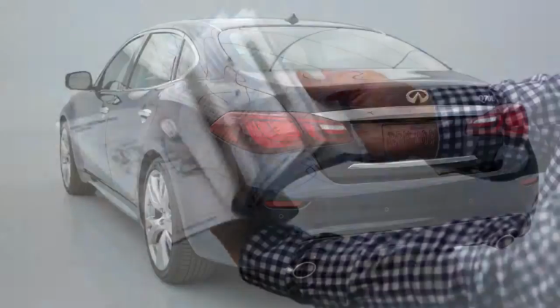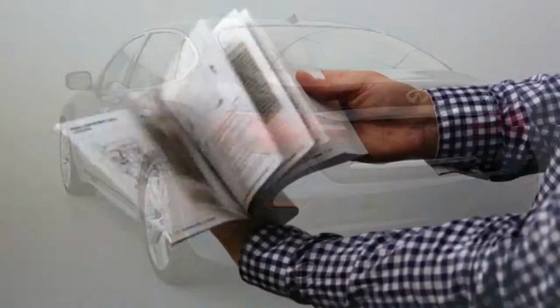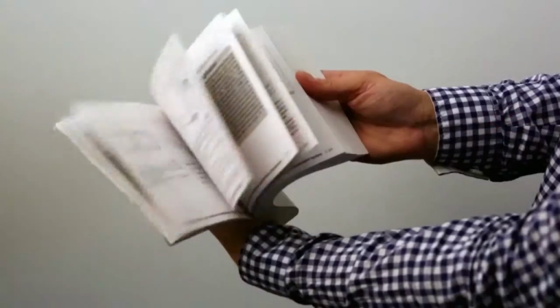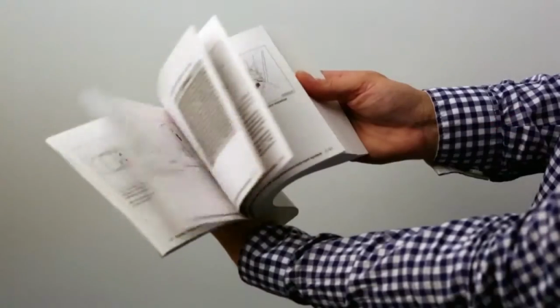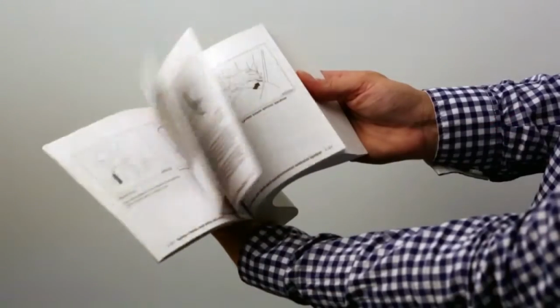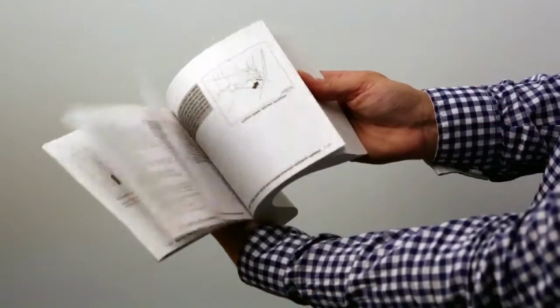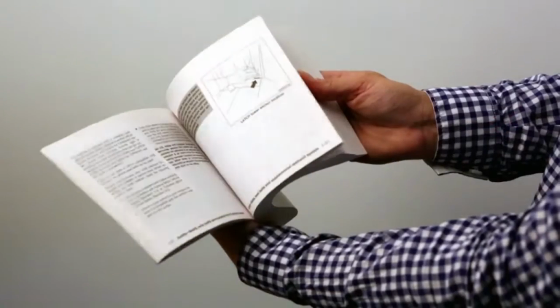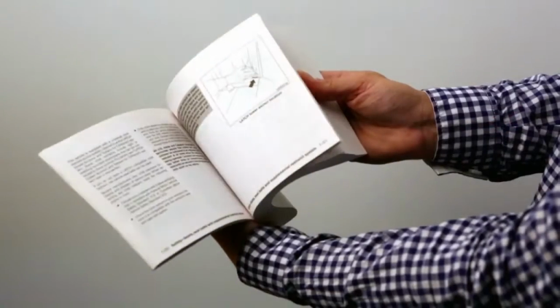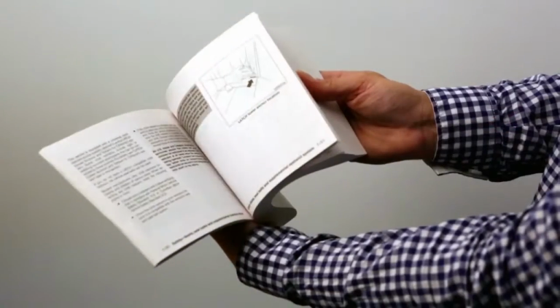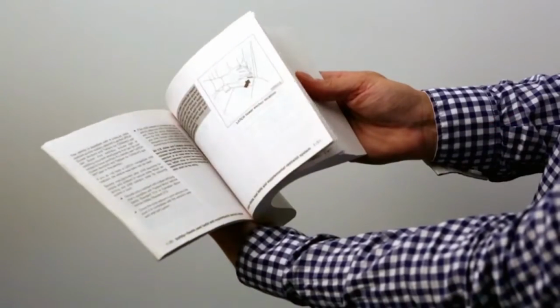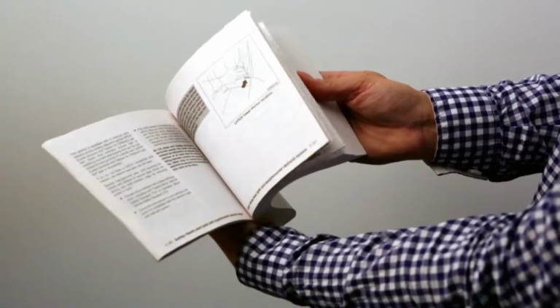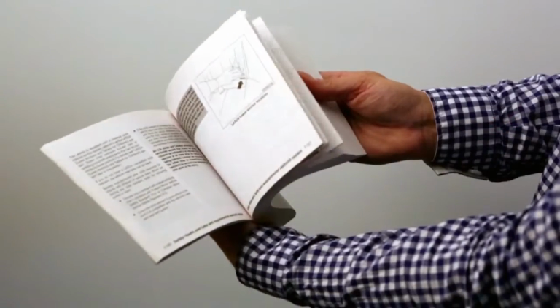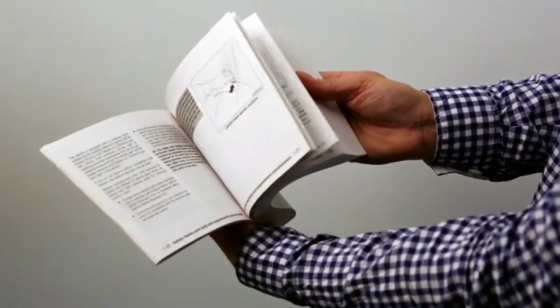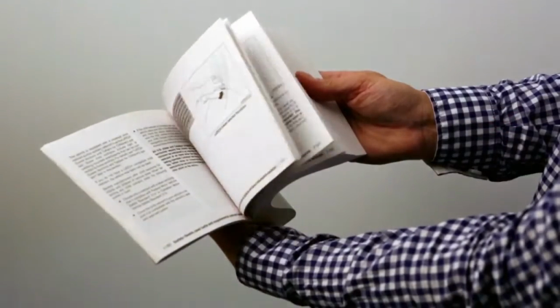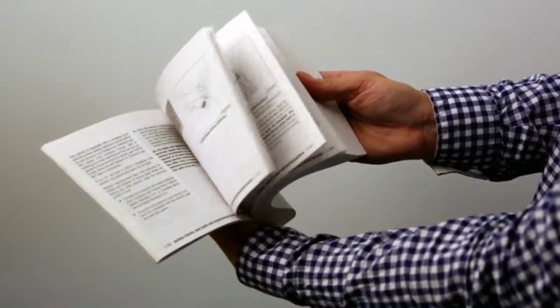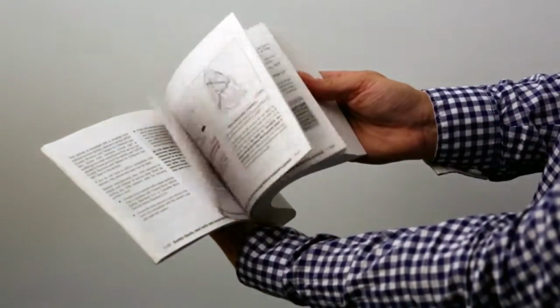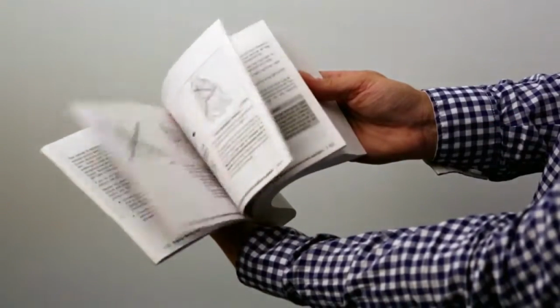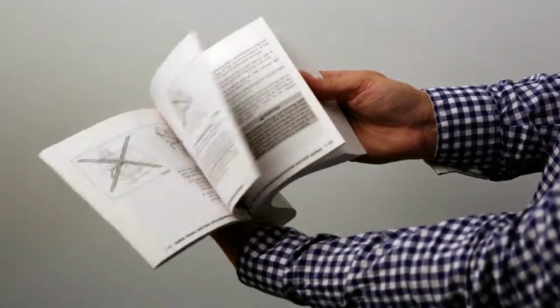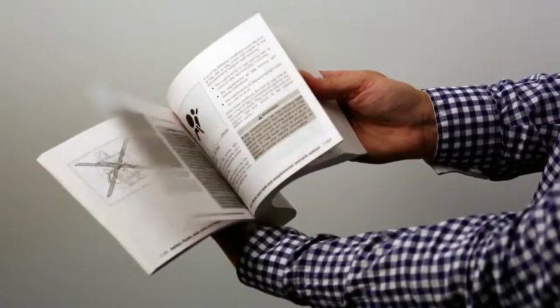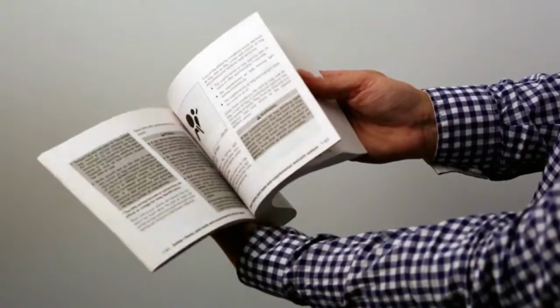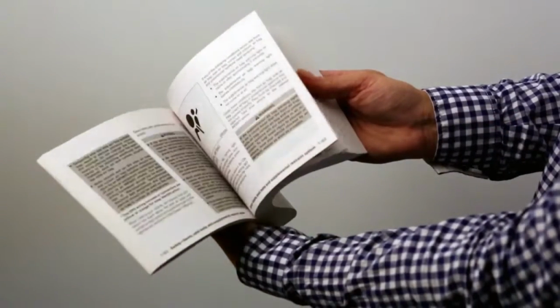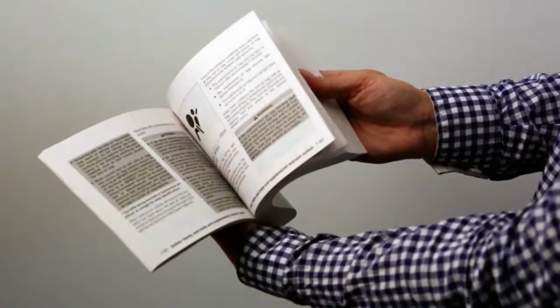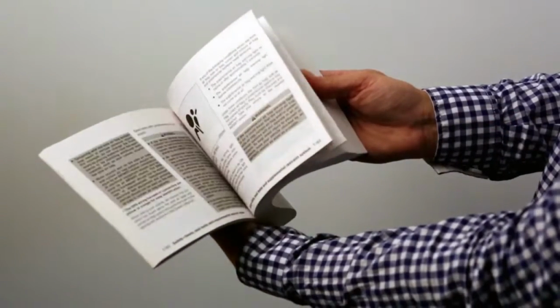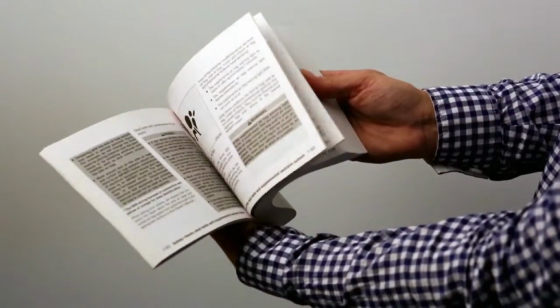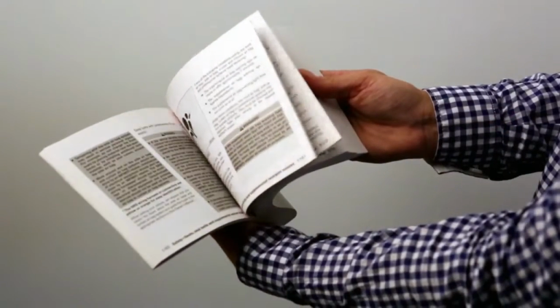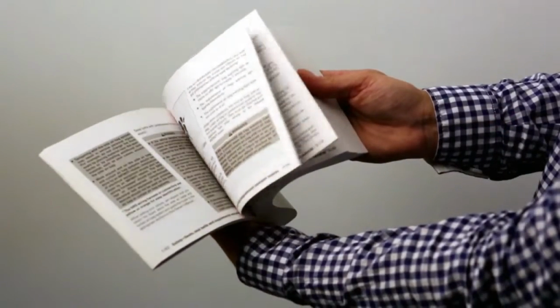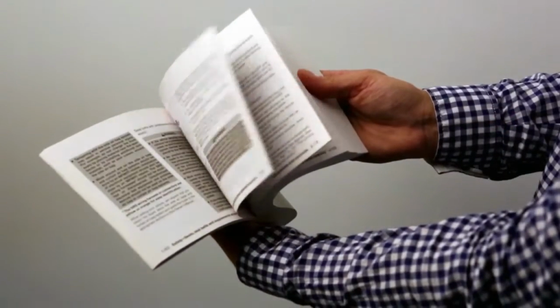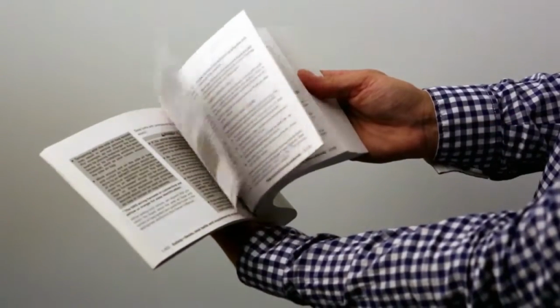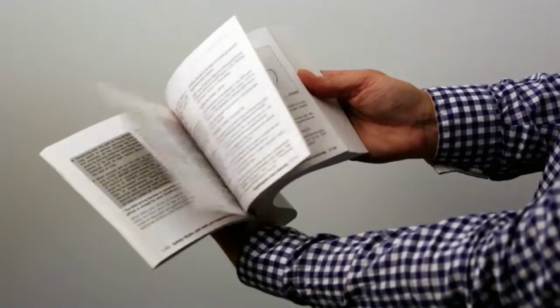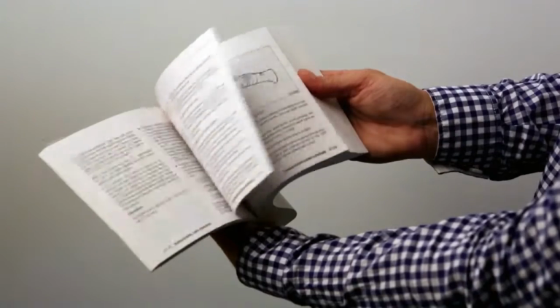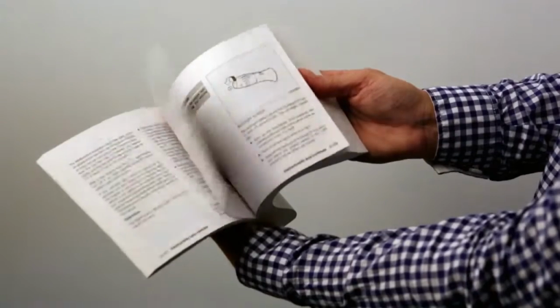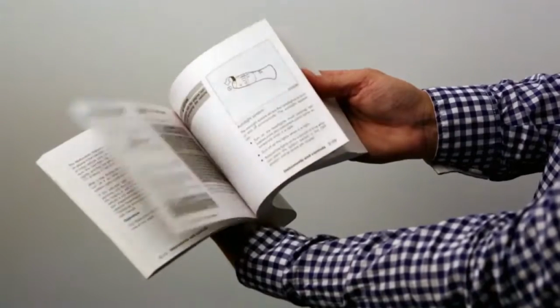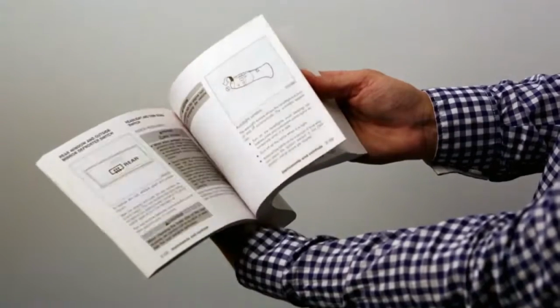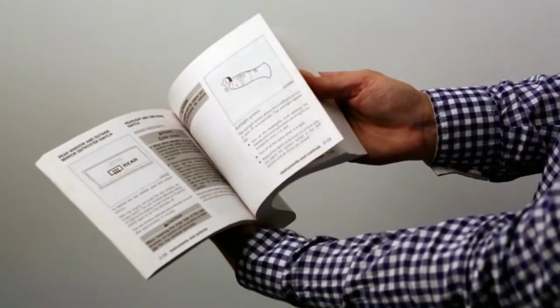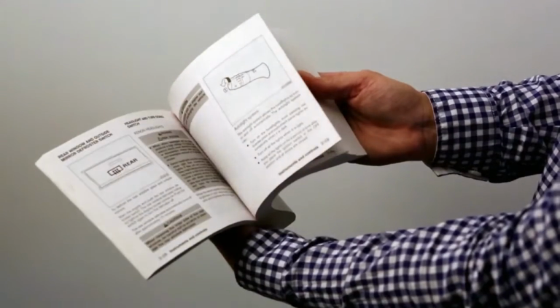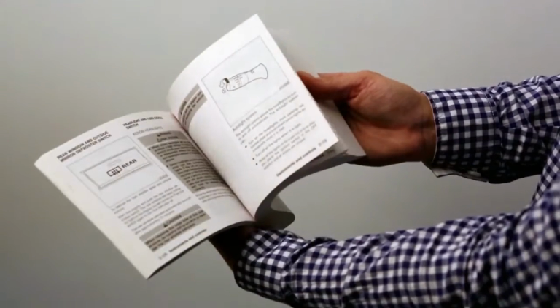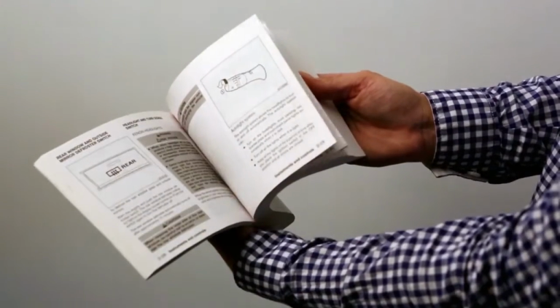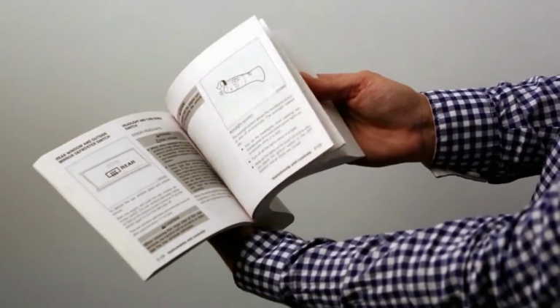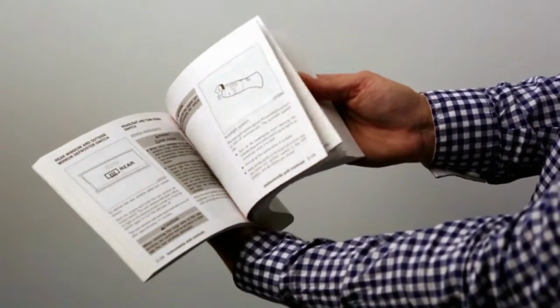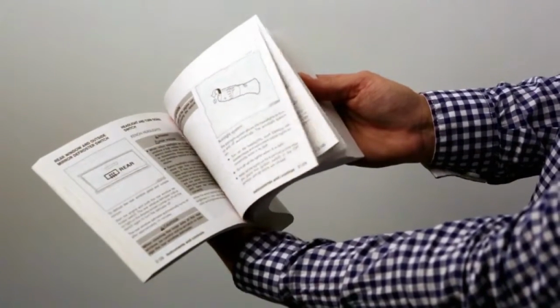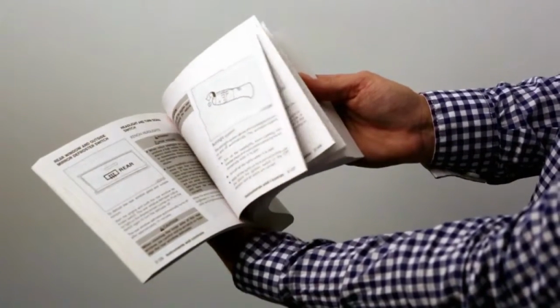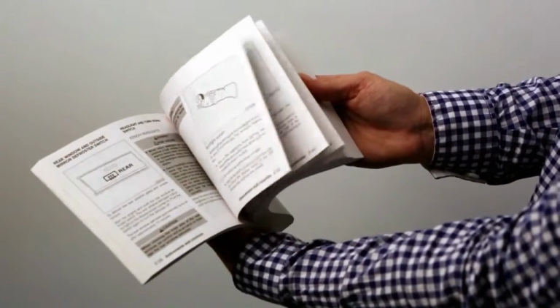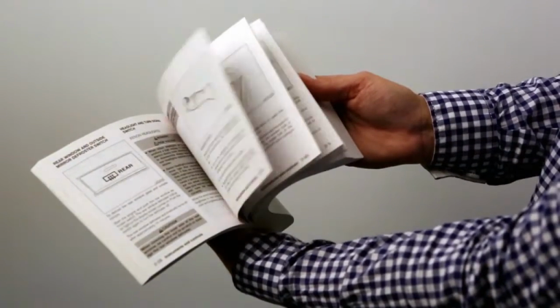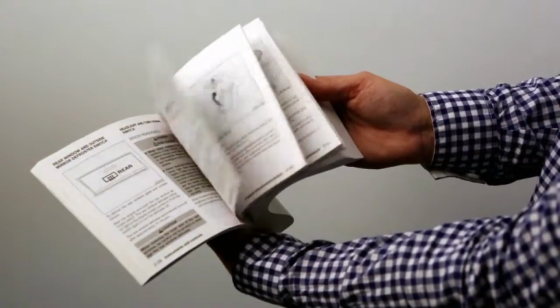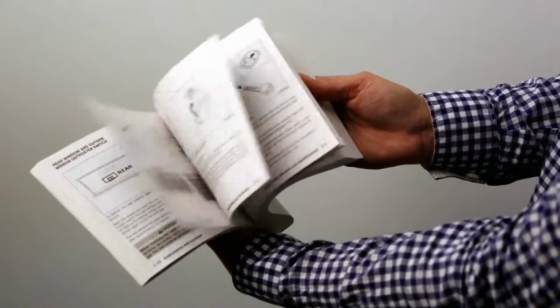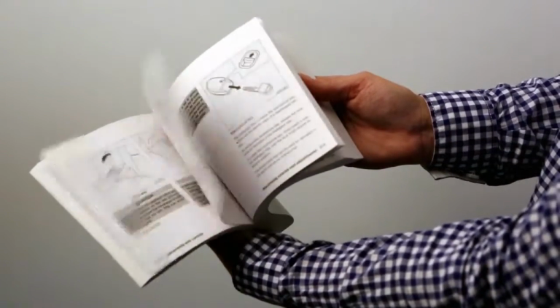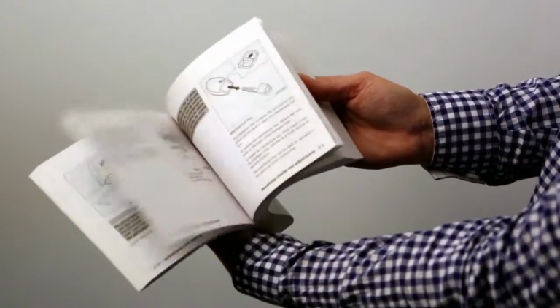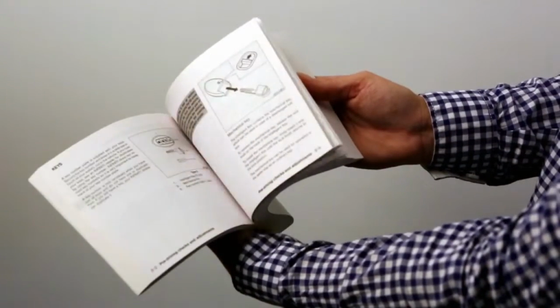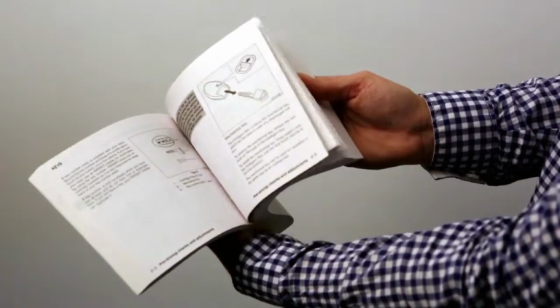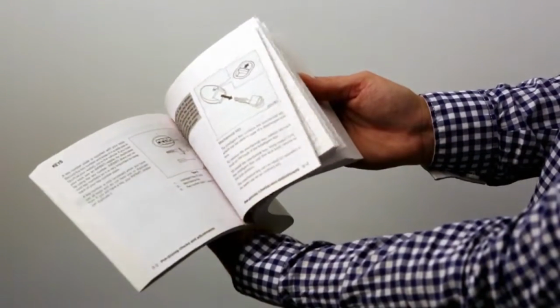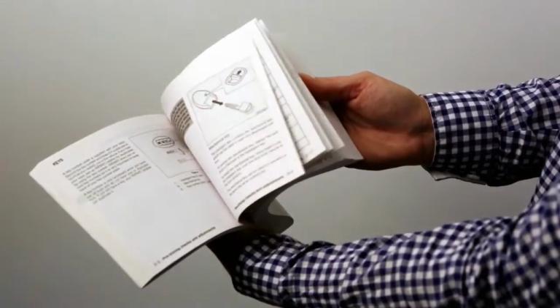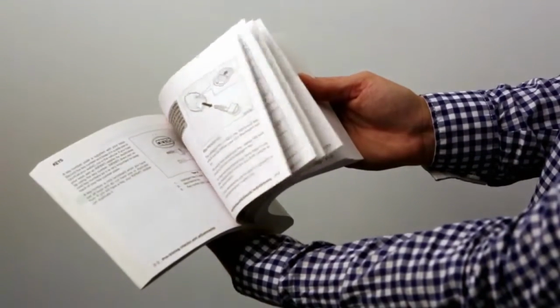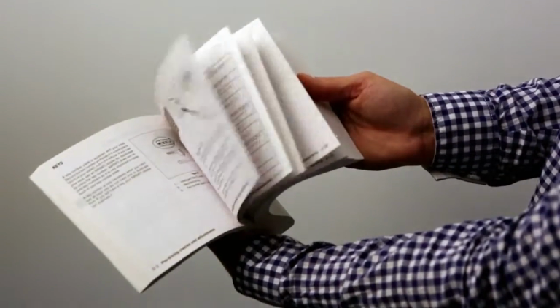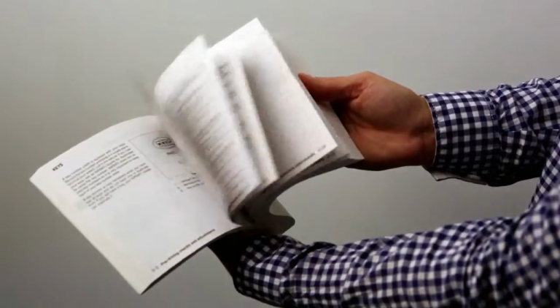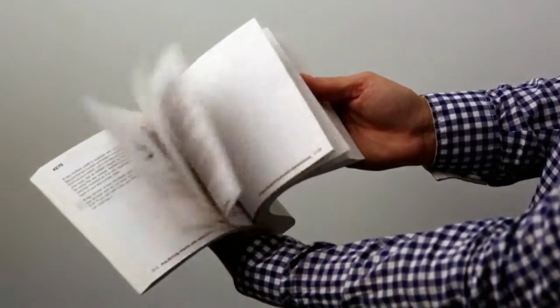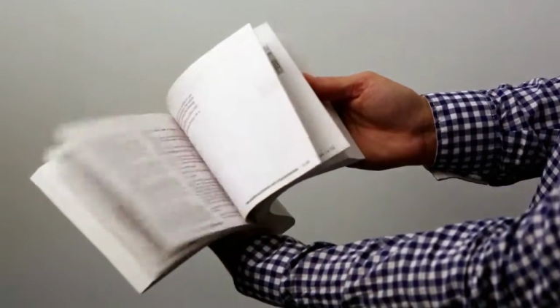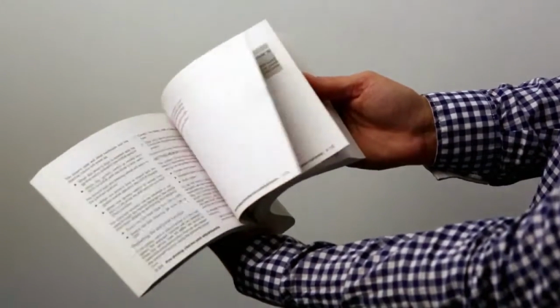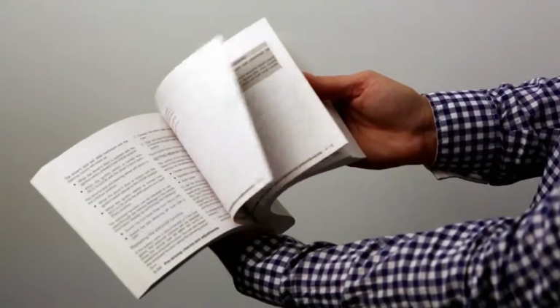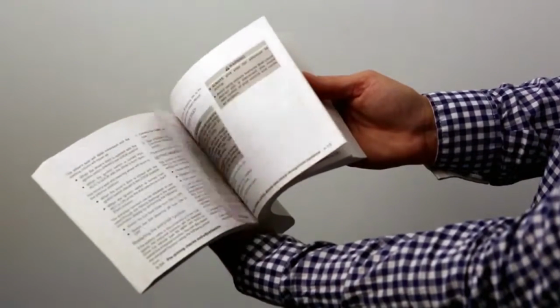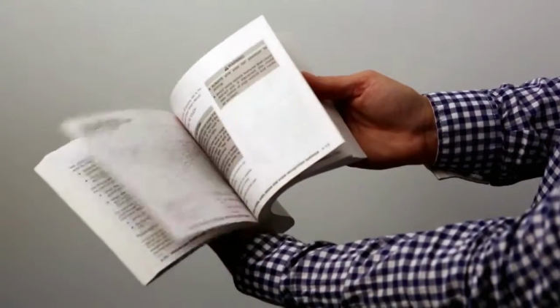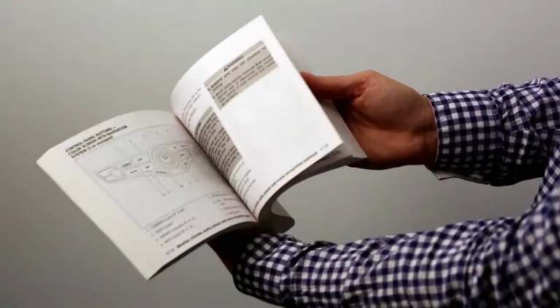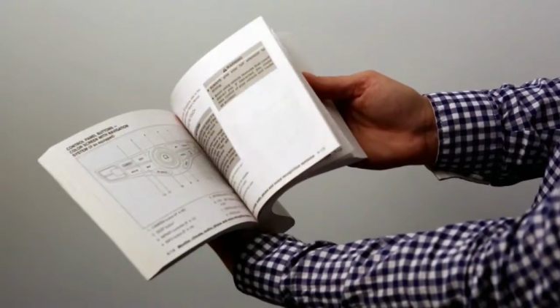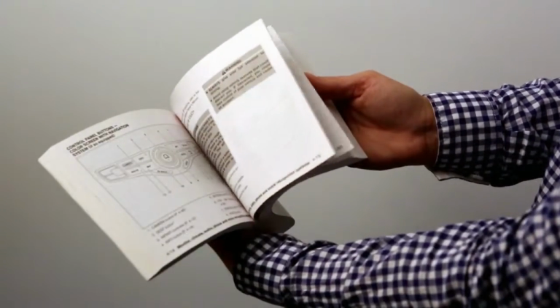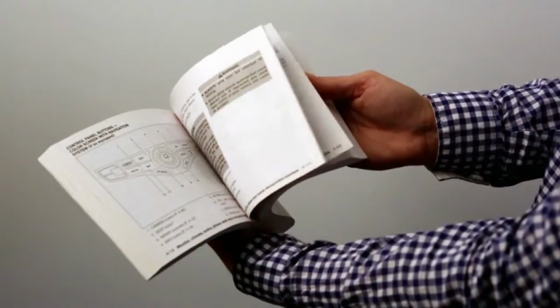Please see your owner's manual for important safety information, system limitations, operations, and additional operating information.